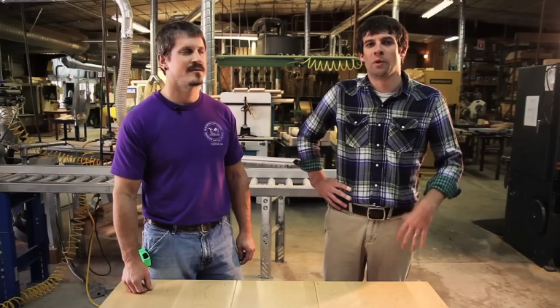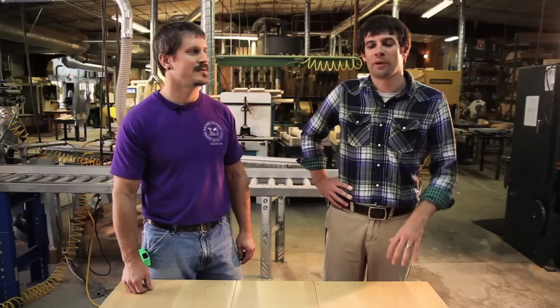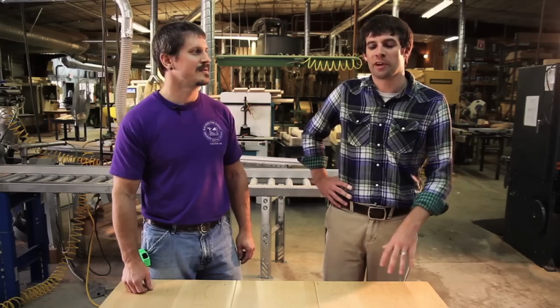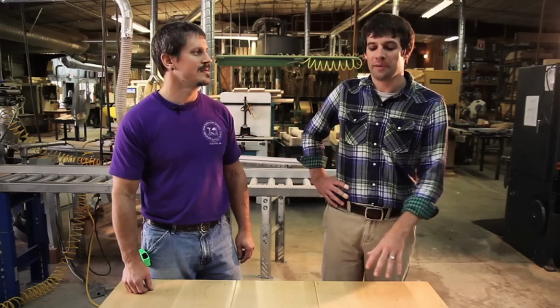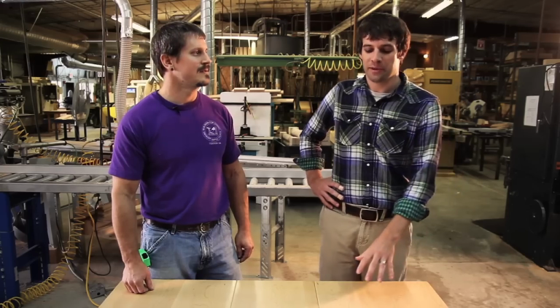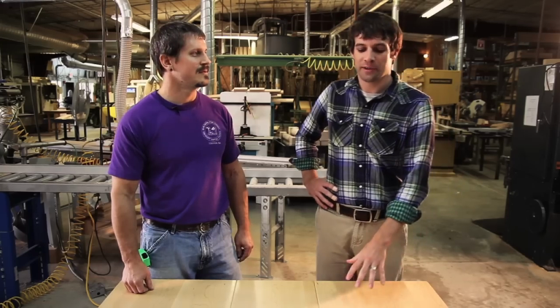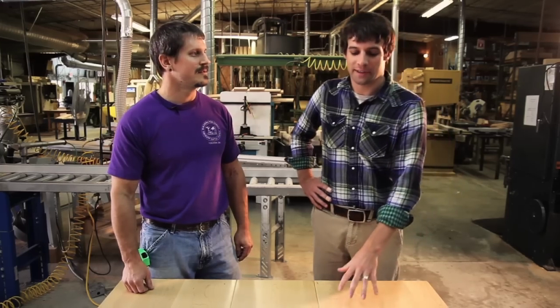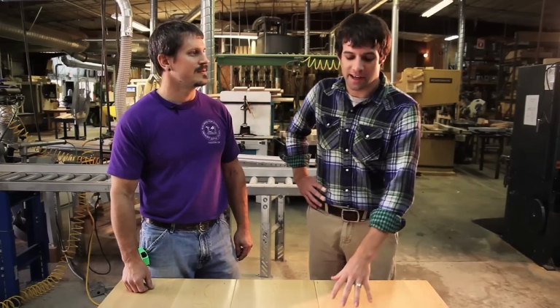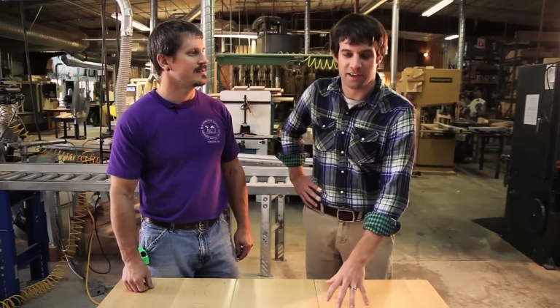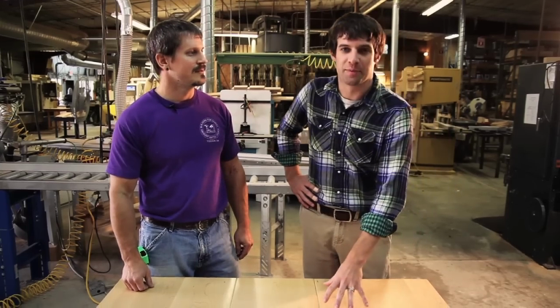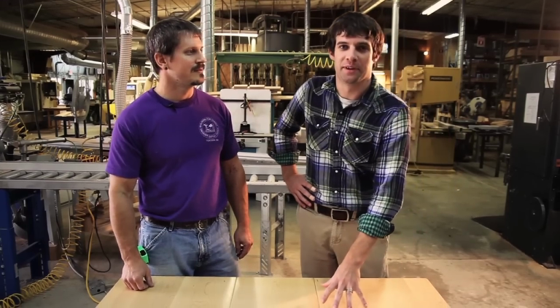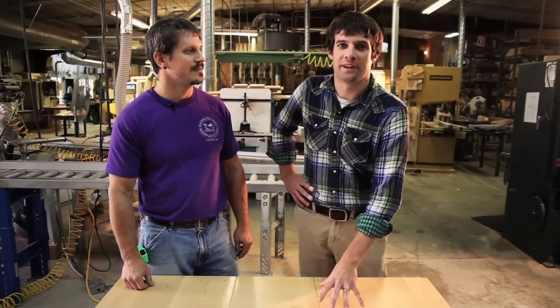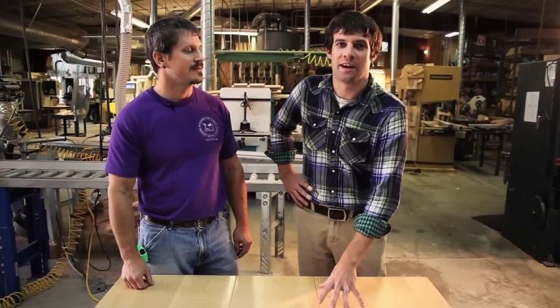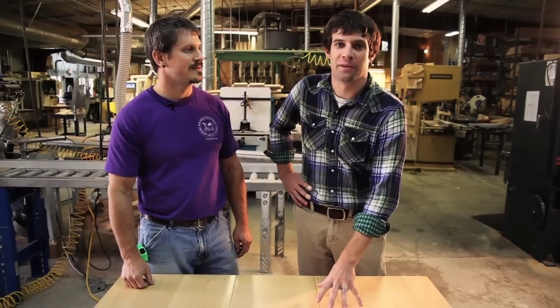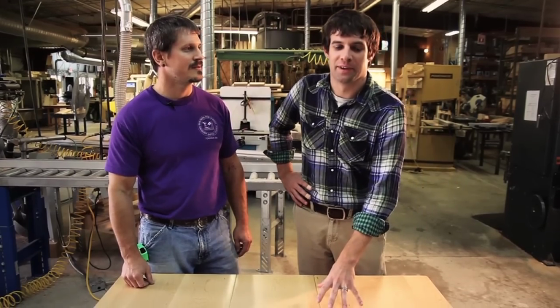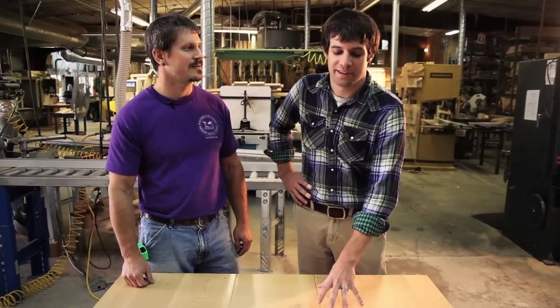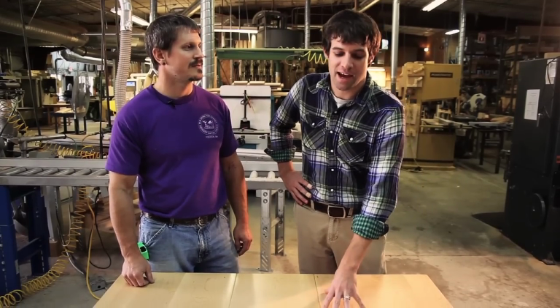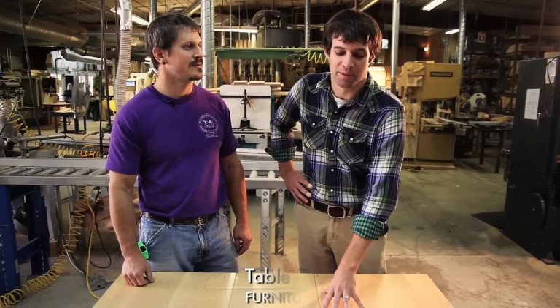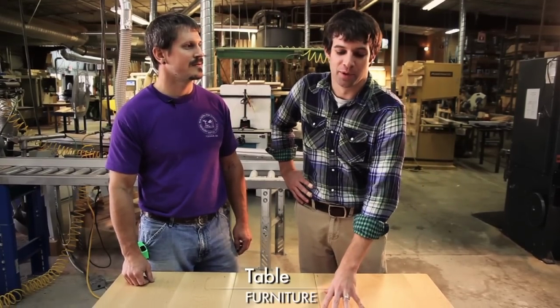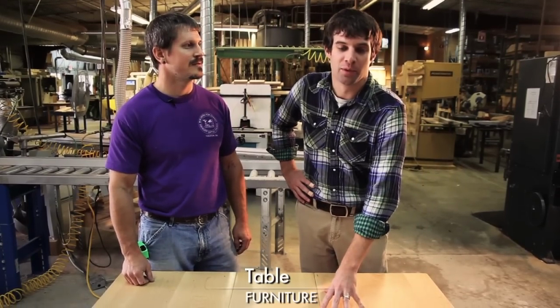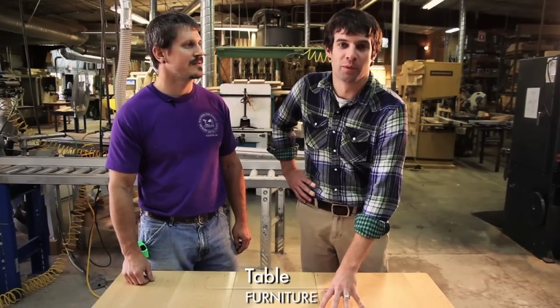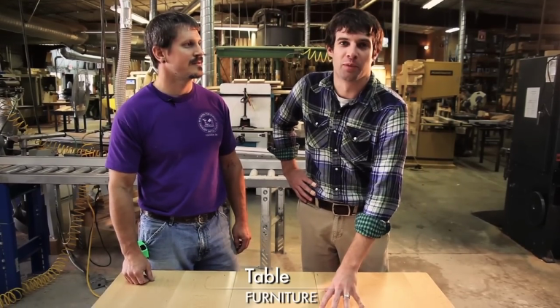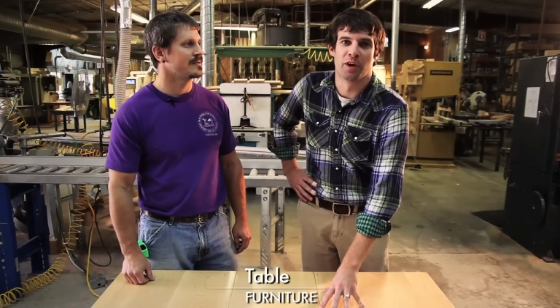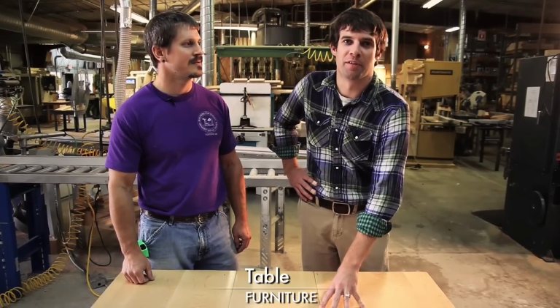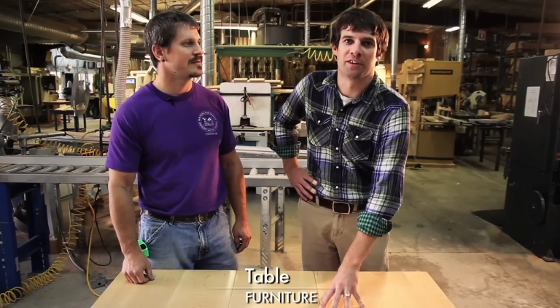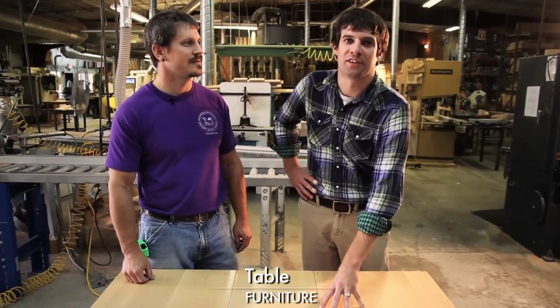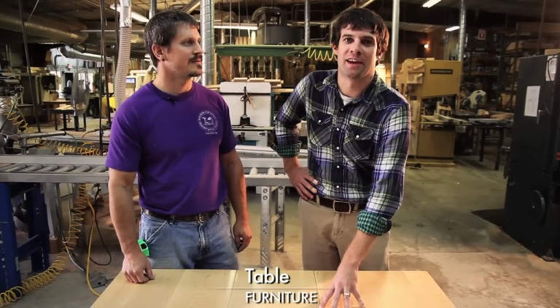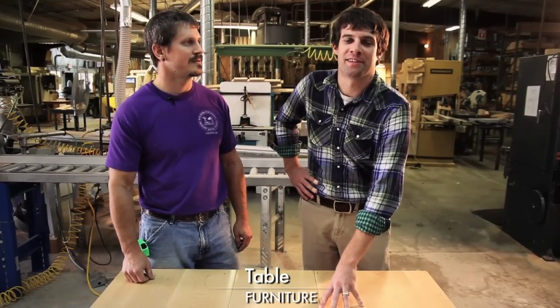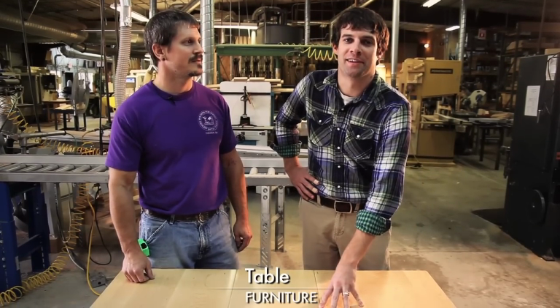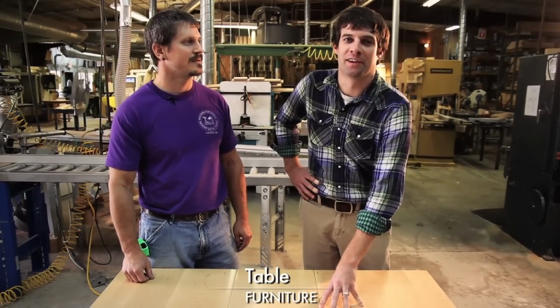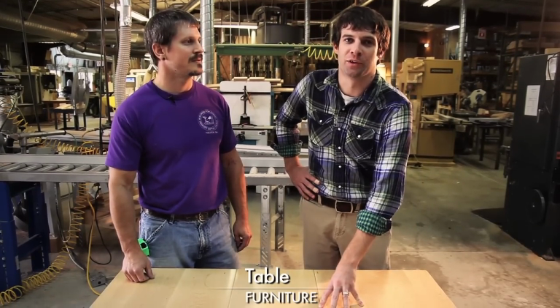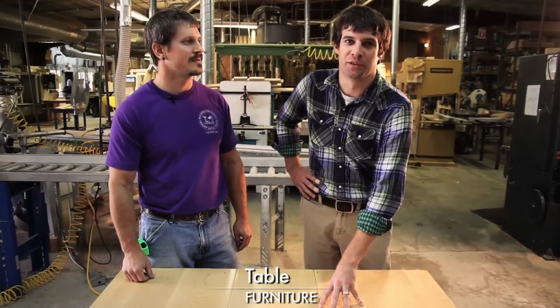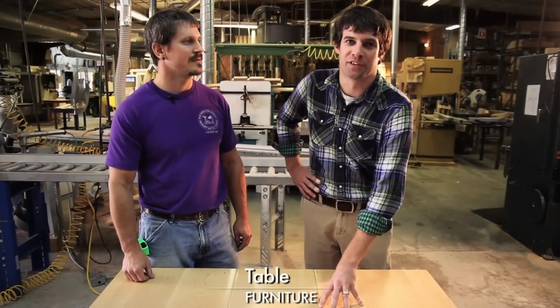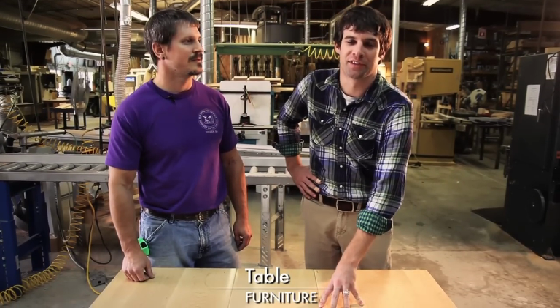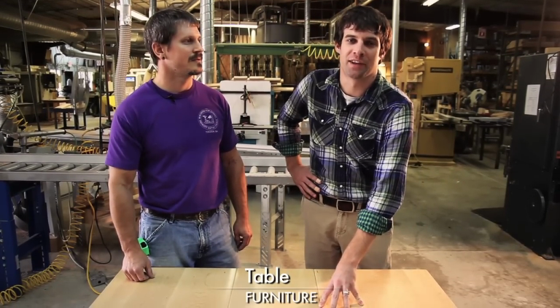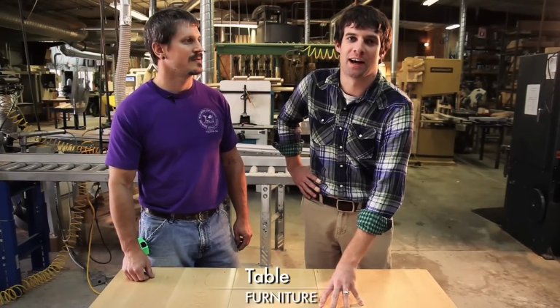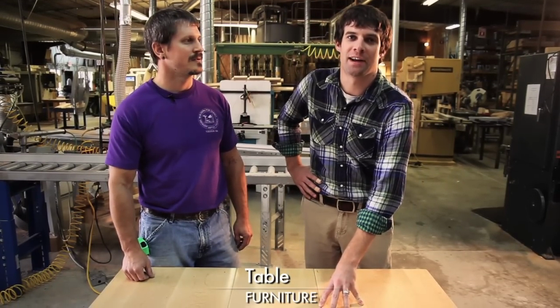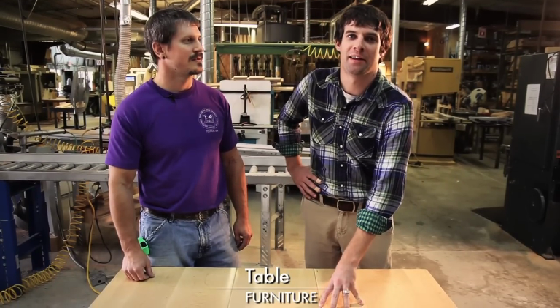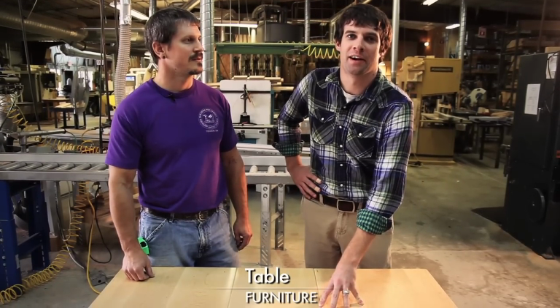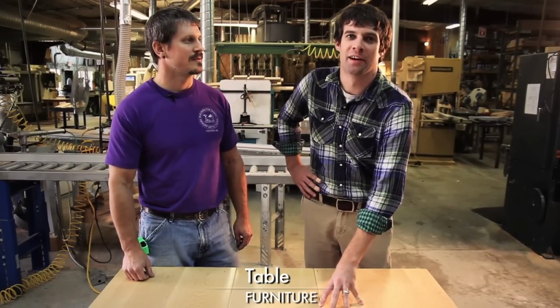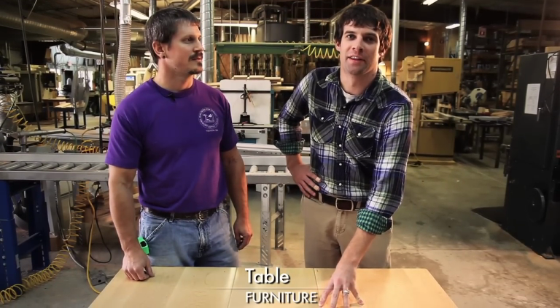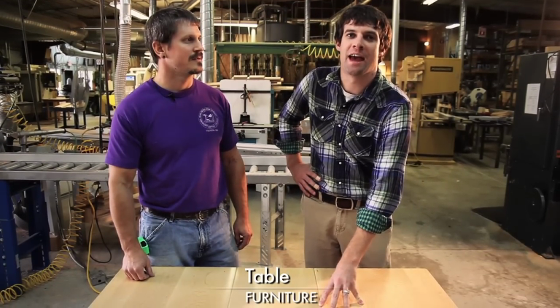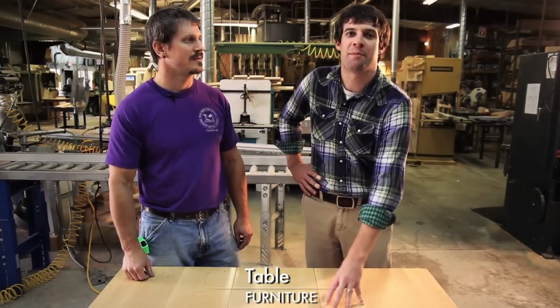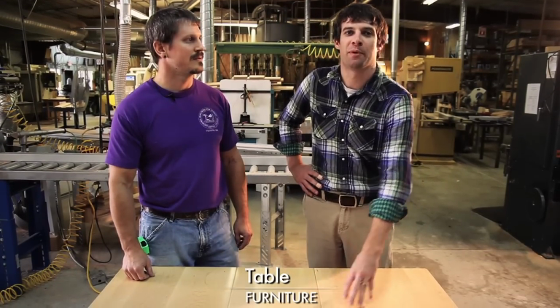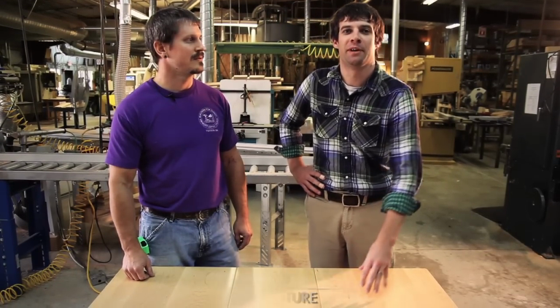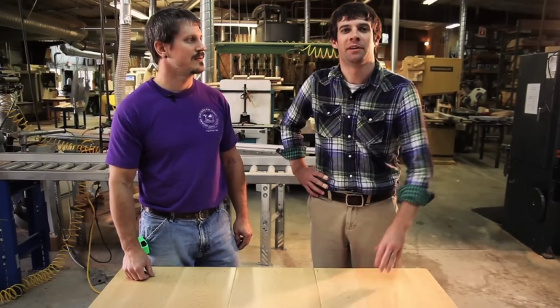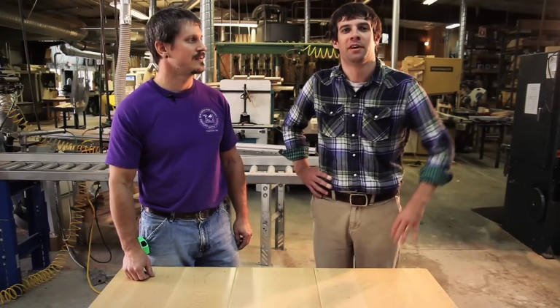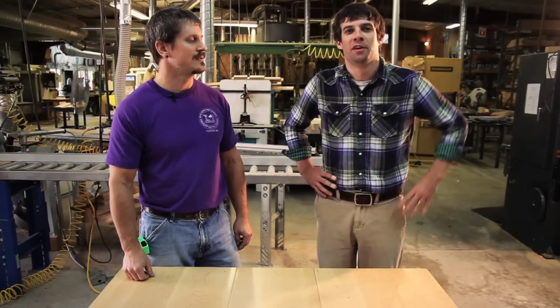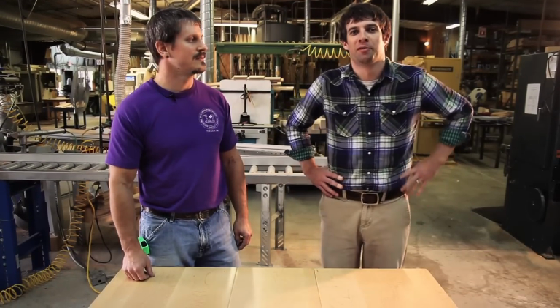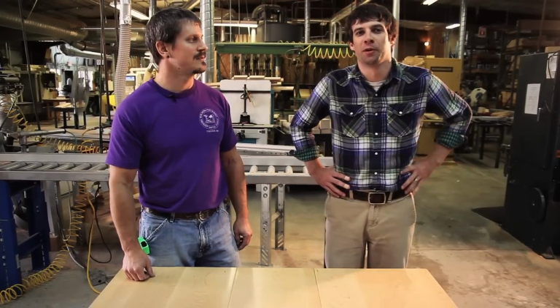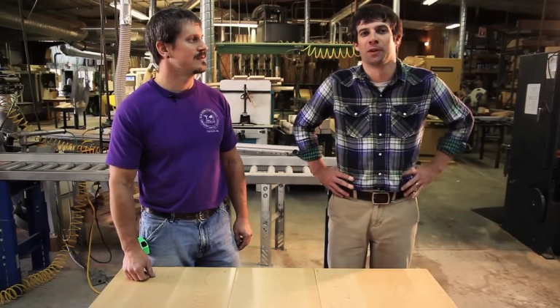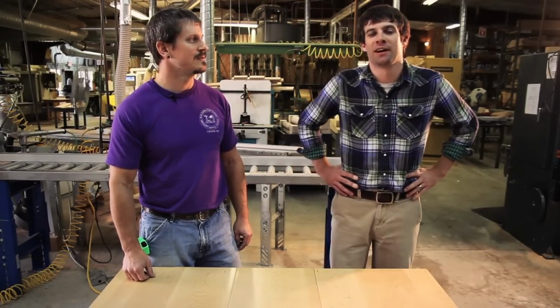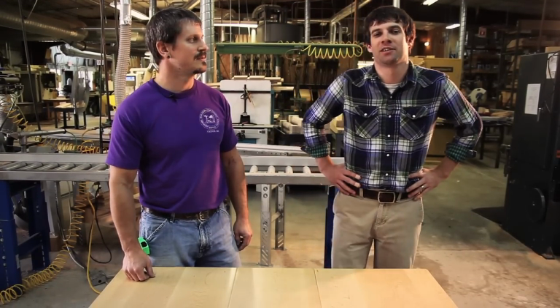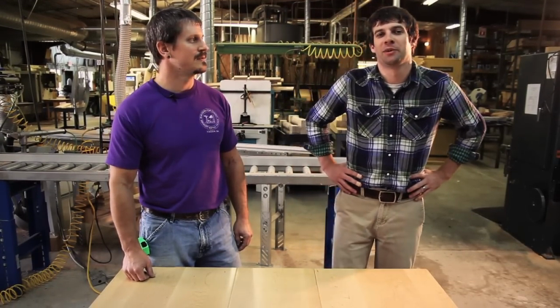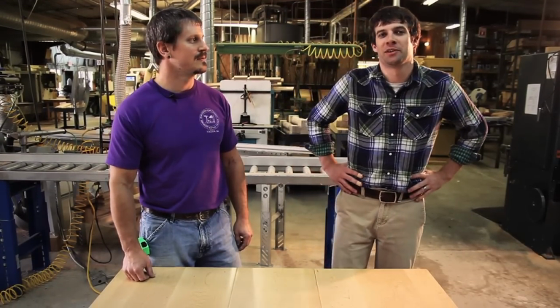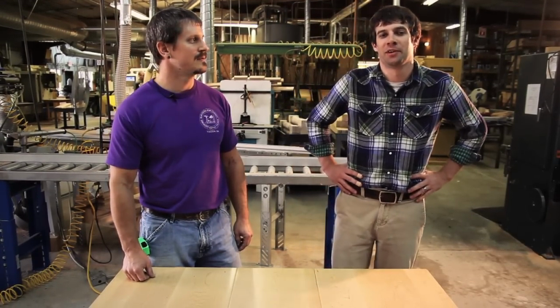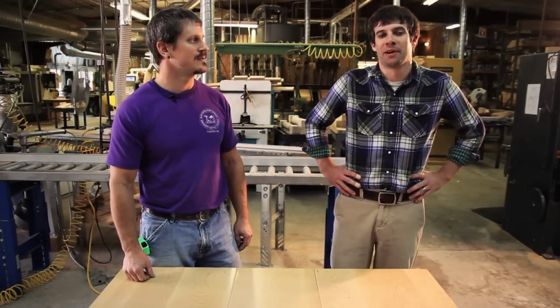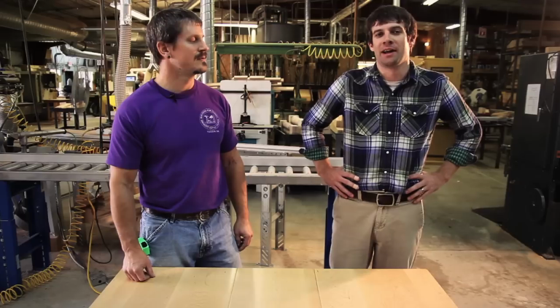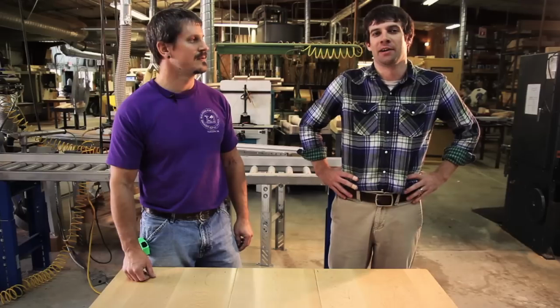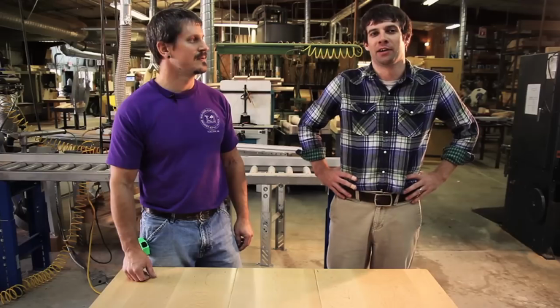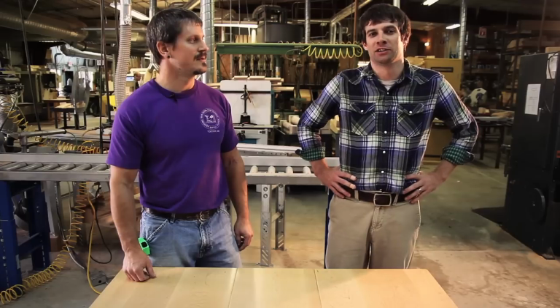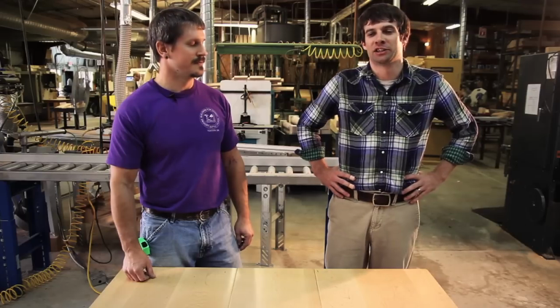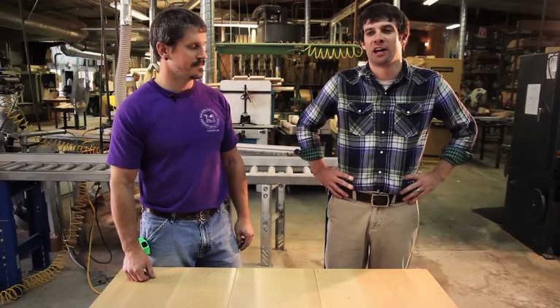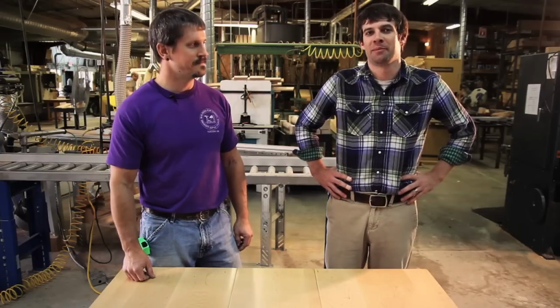What we're going to be doing today is putting together a table with one of our sets. It includes a slide, the apron, and four legs that we turn right here in our shop.